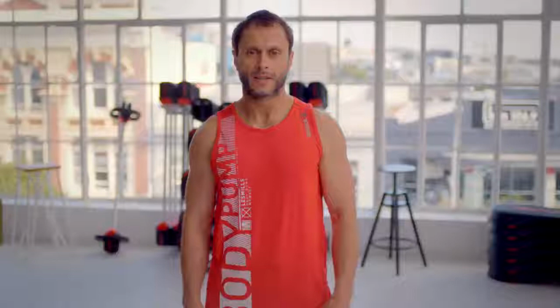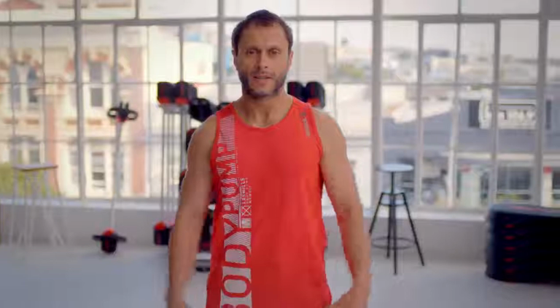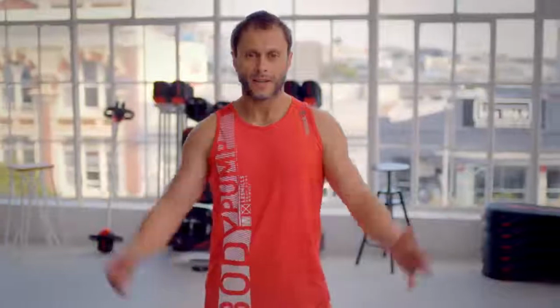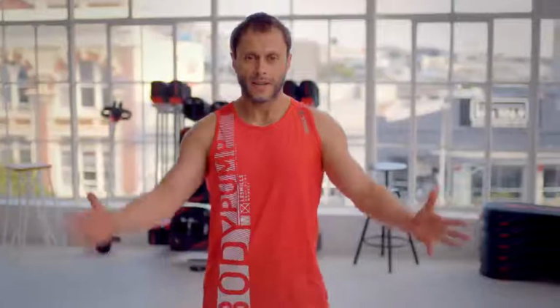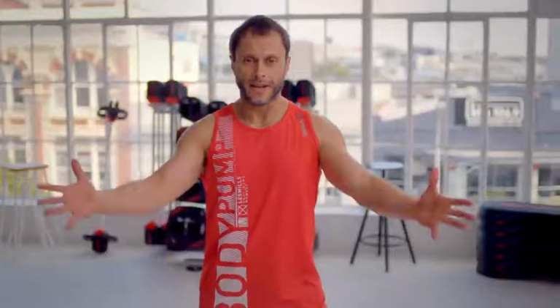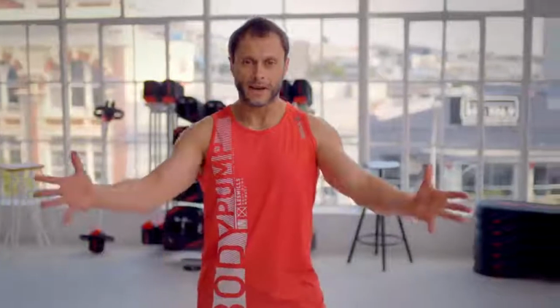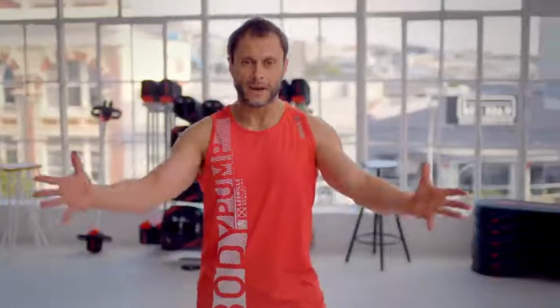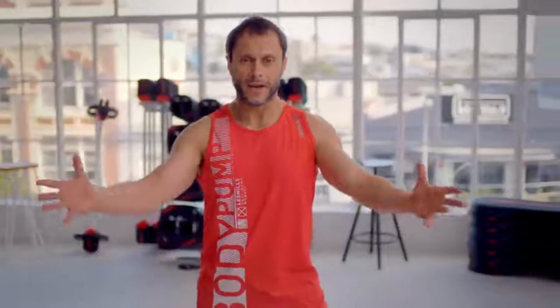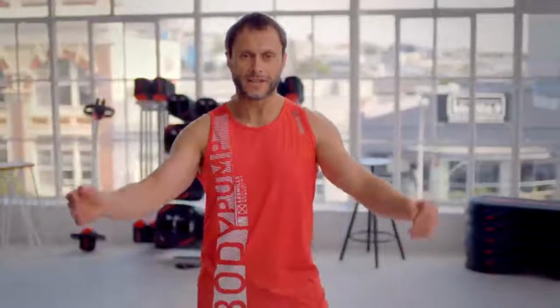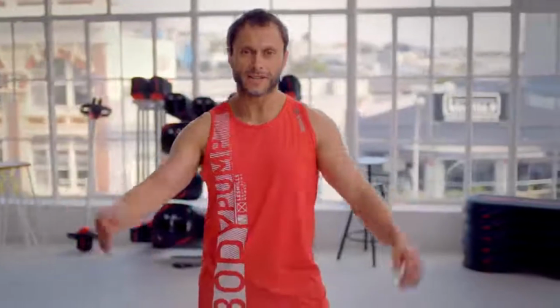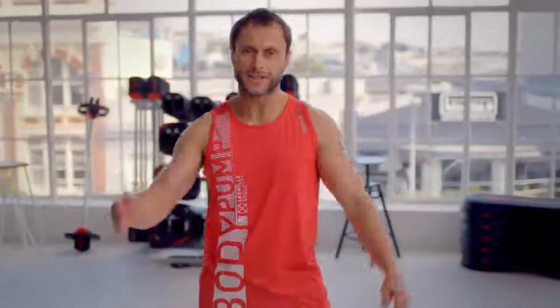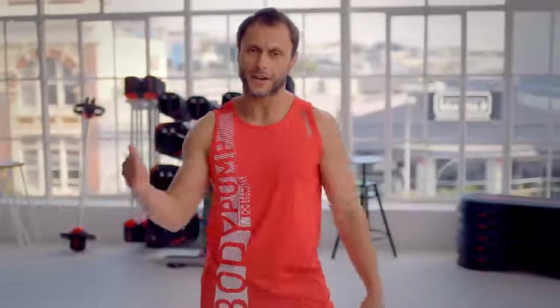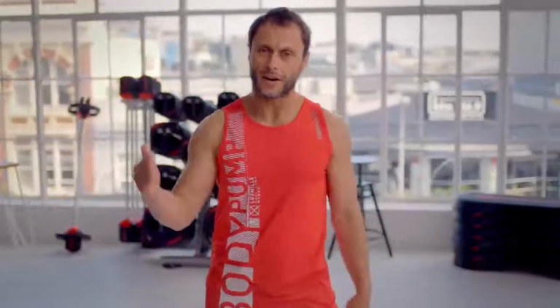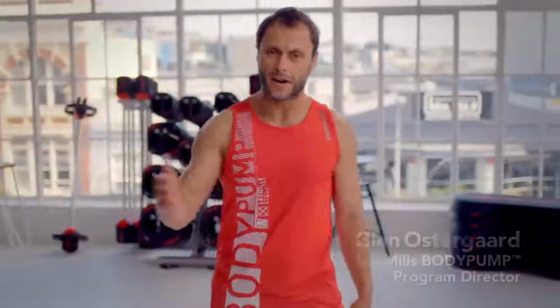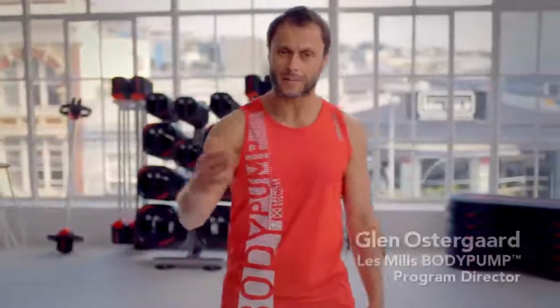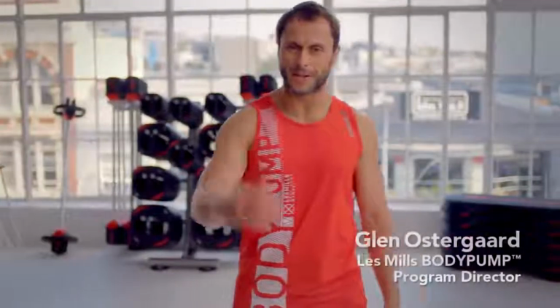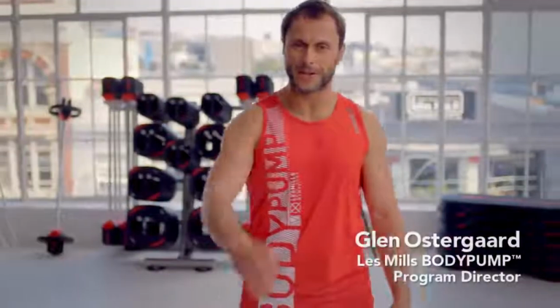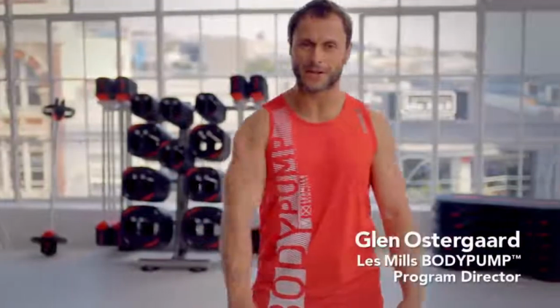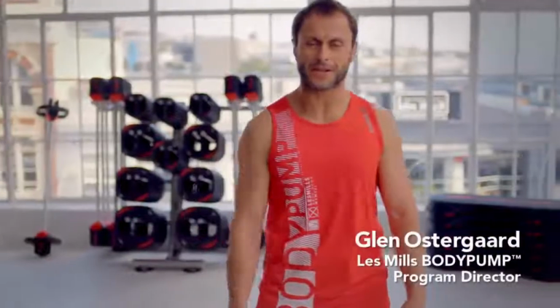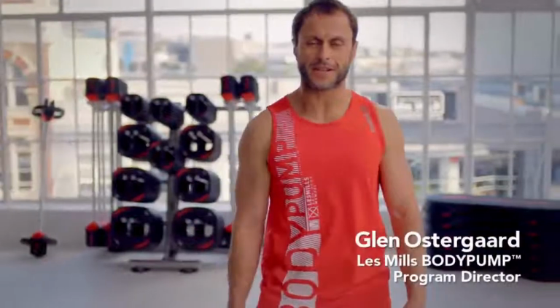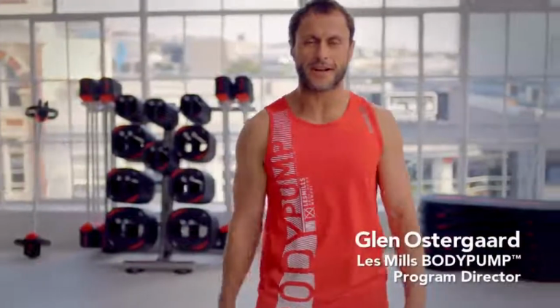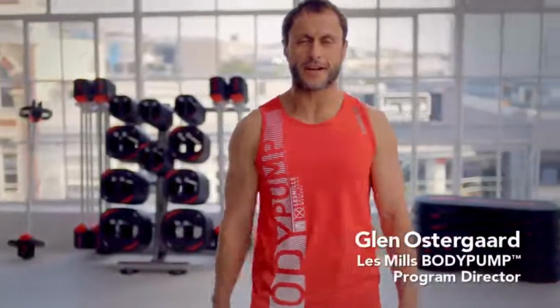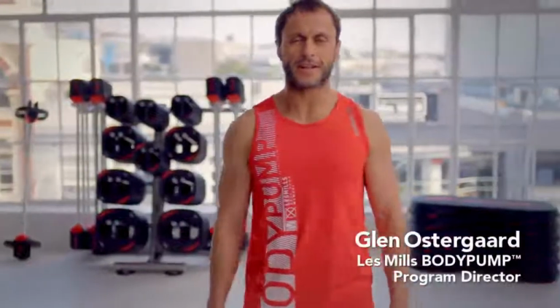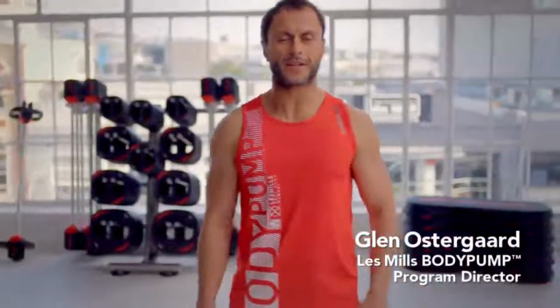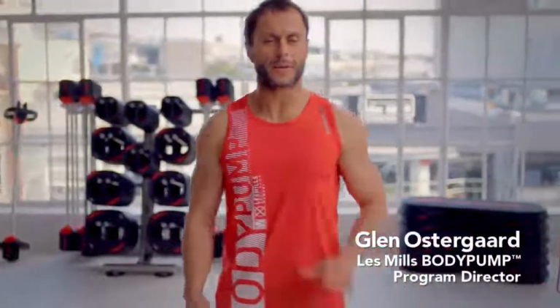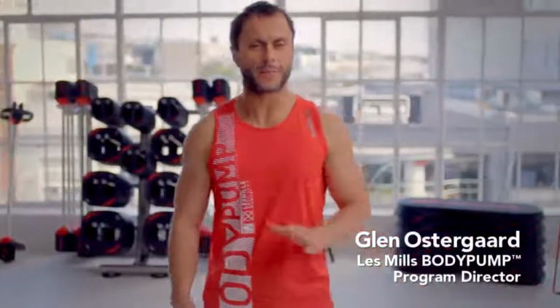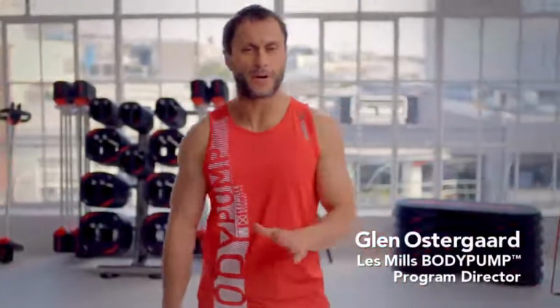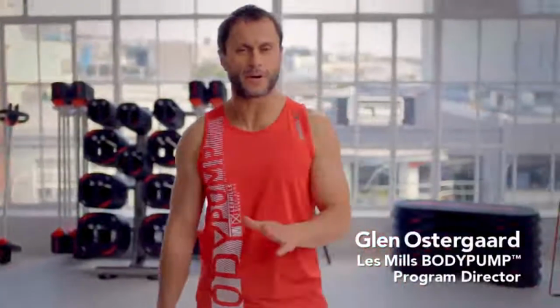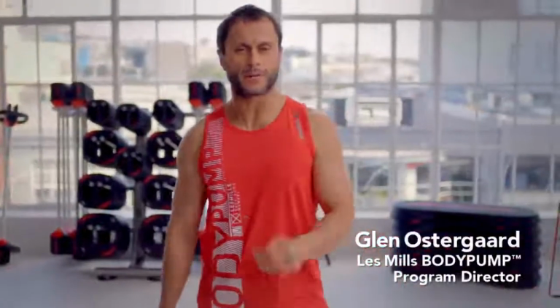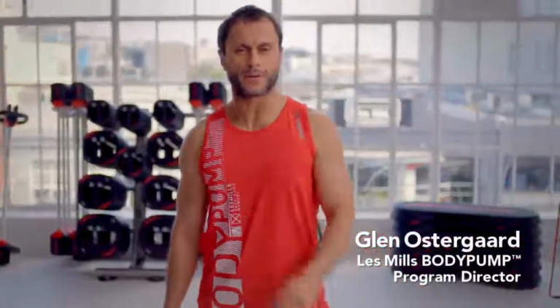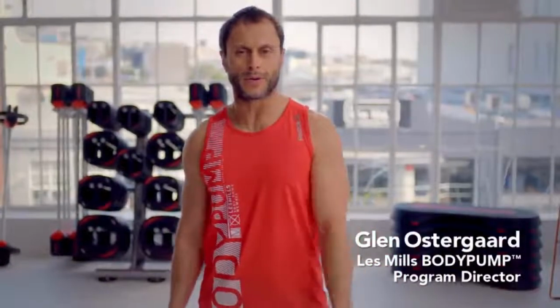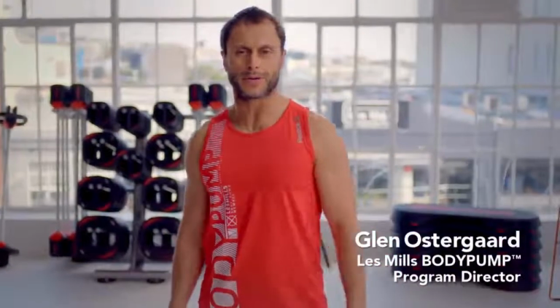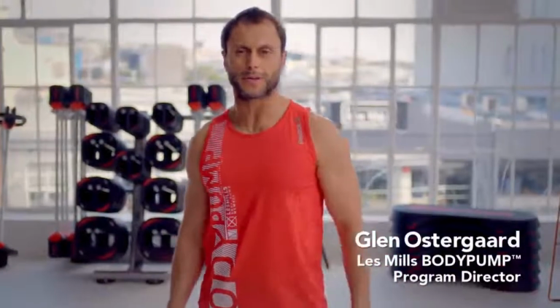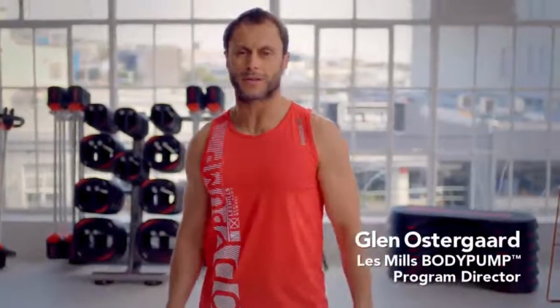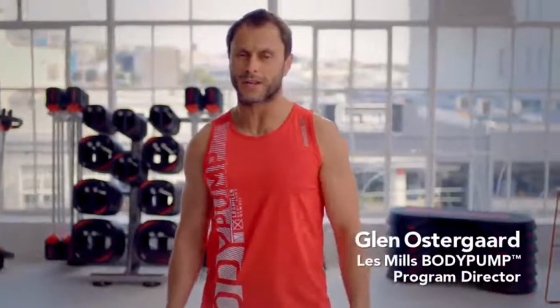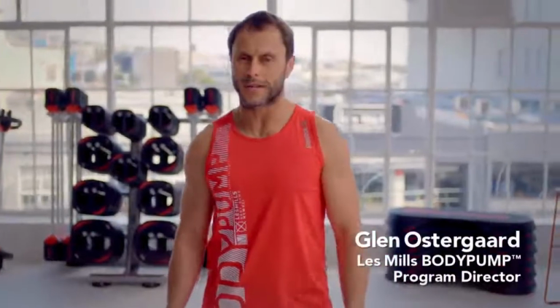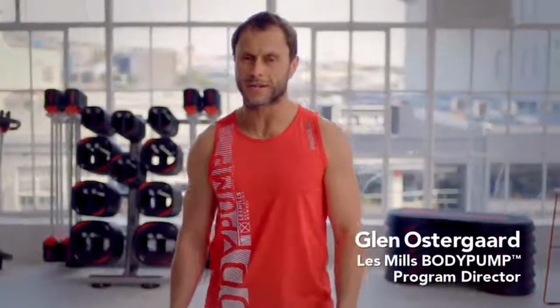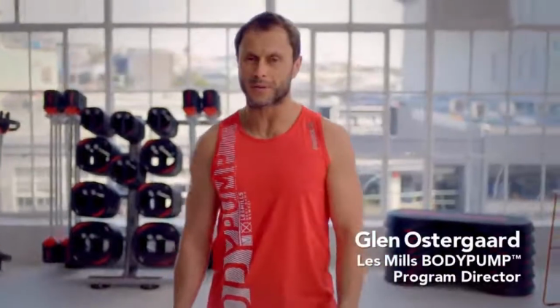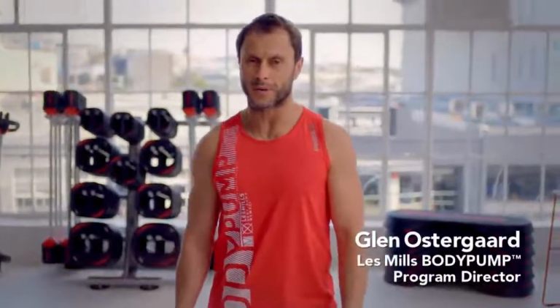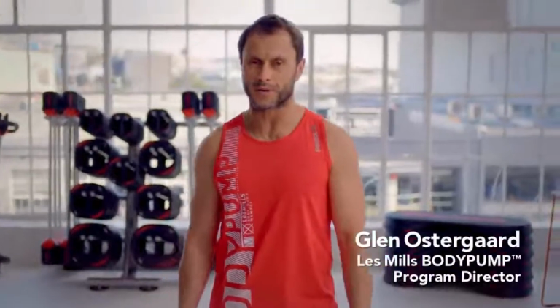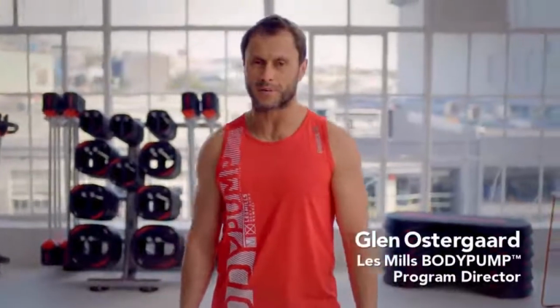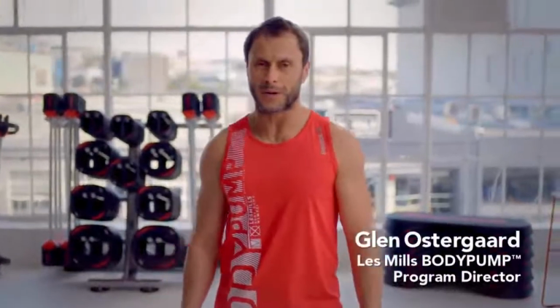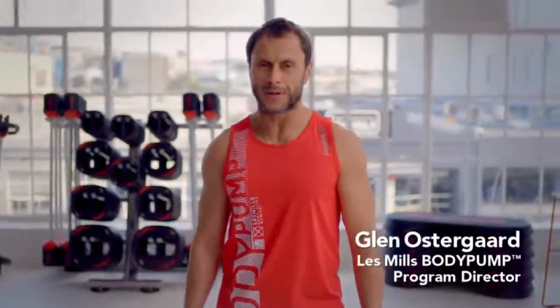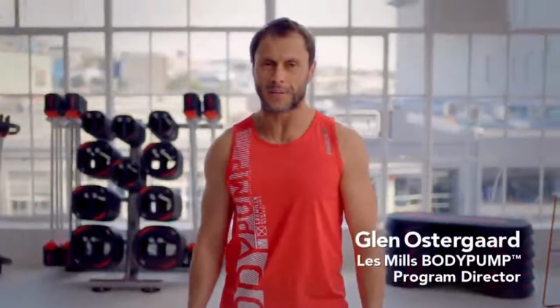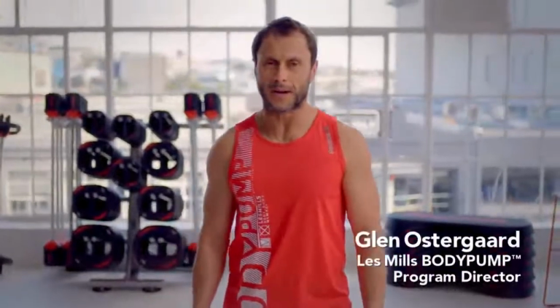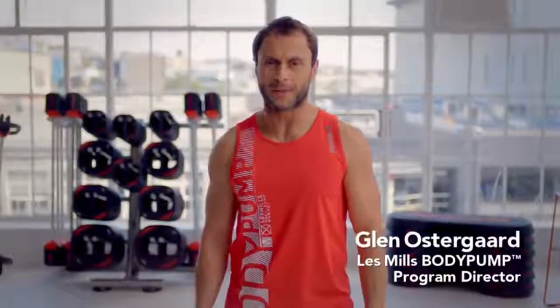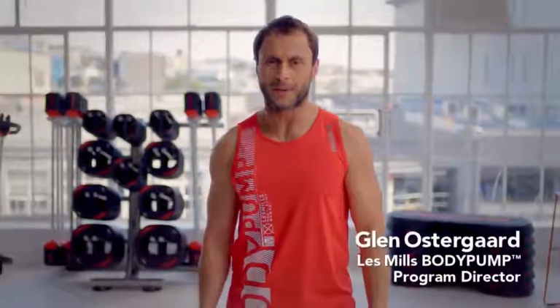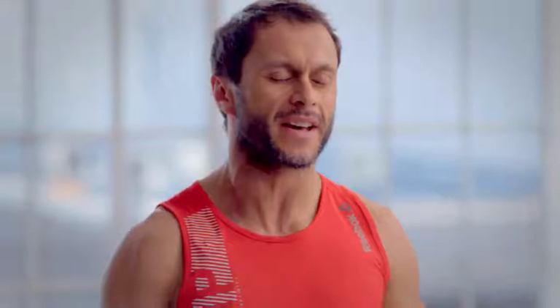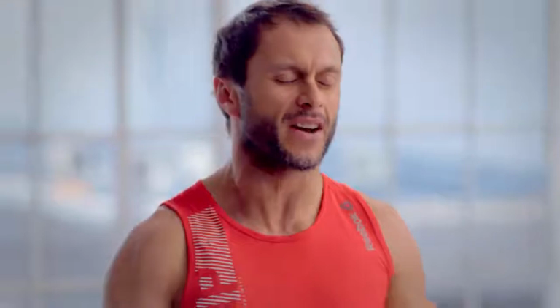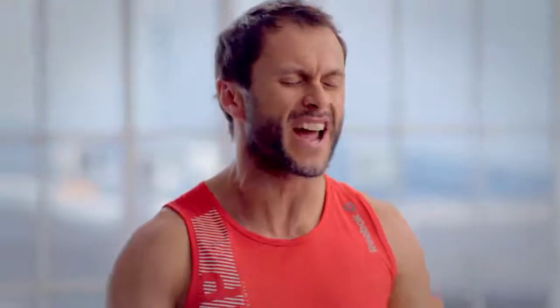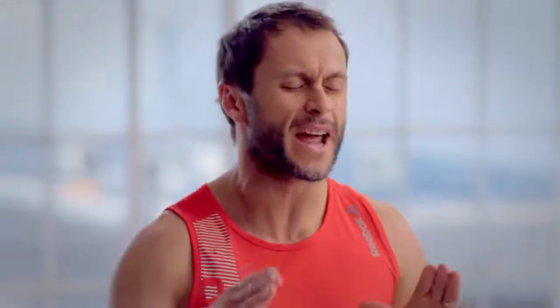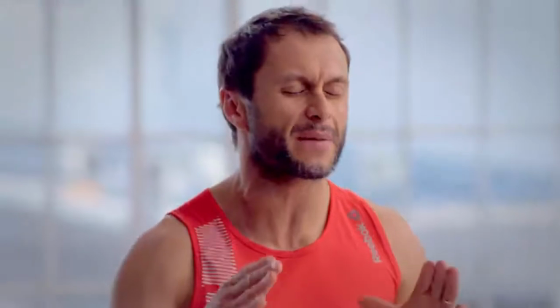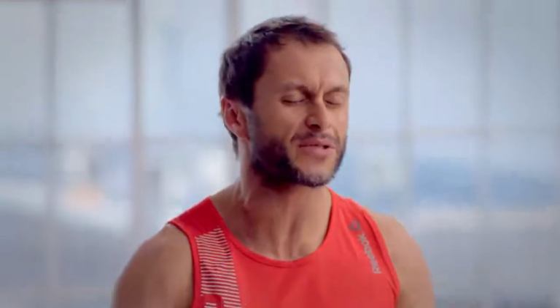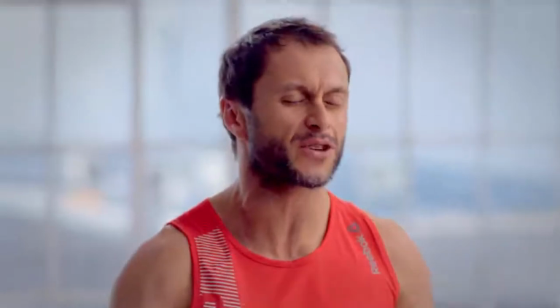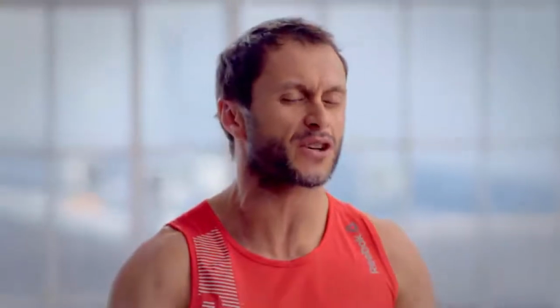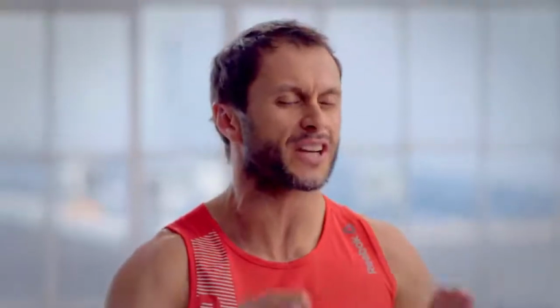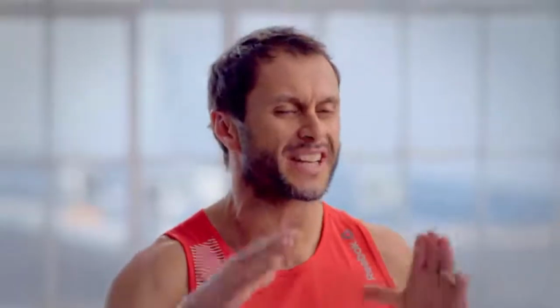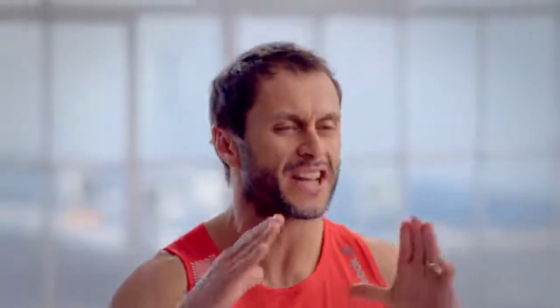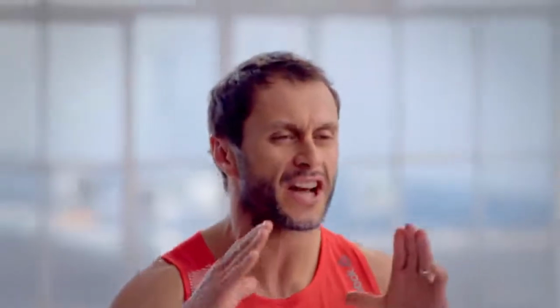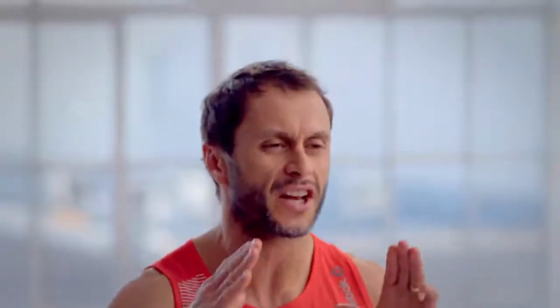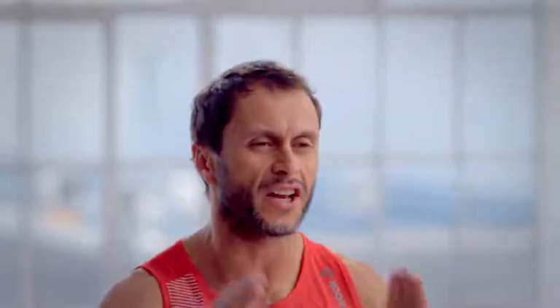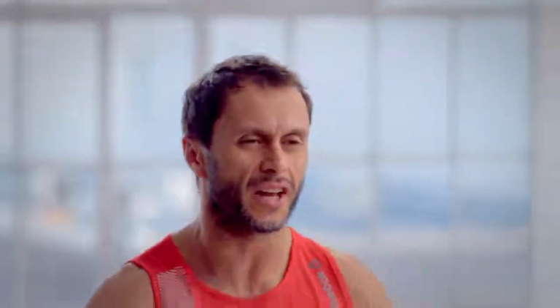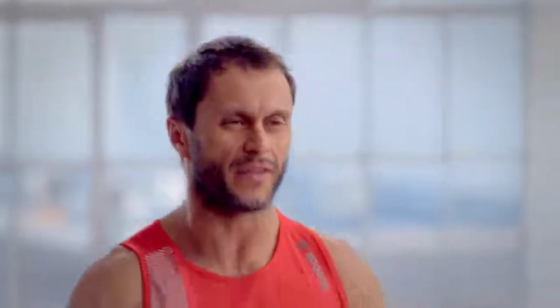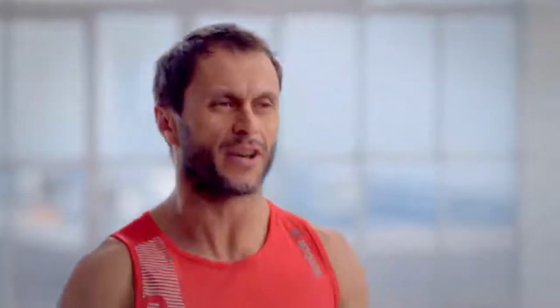Hey guys, I'm Glen Ostergaard, the program director for Les Mills Body Pump and I absolutely love it.